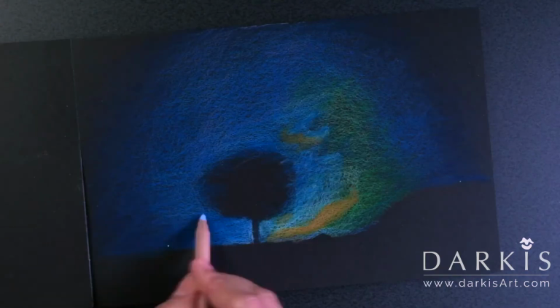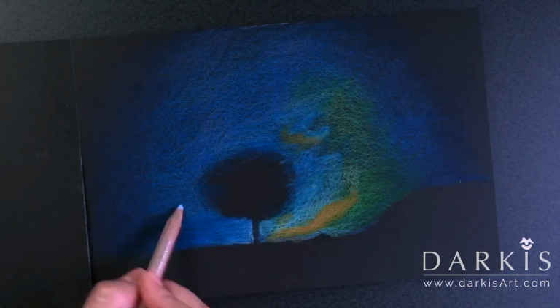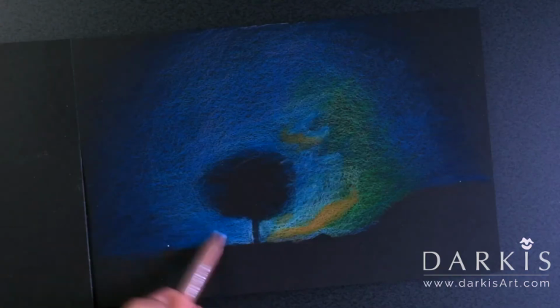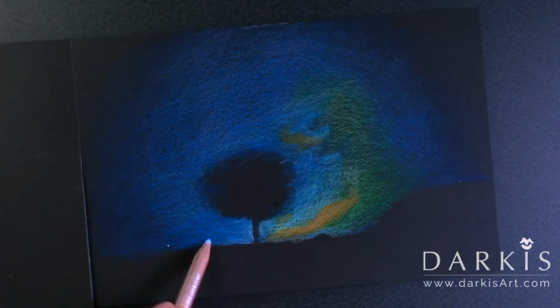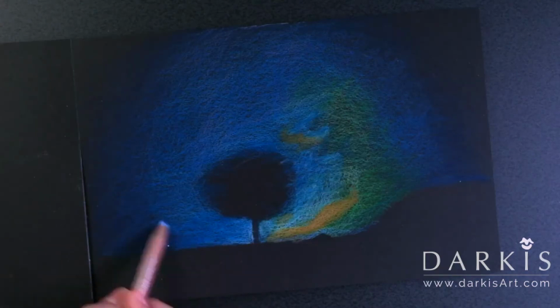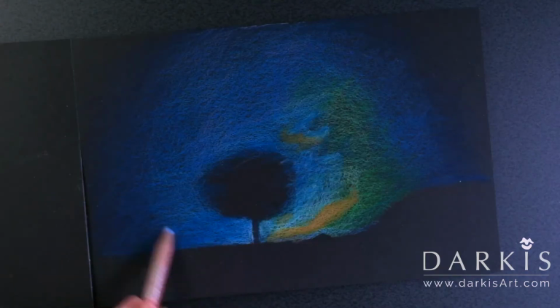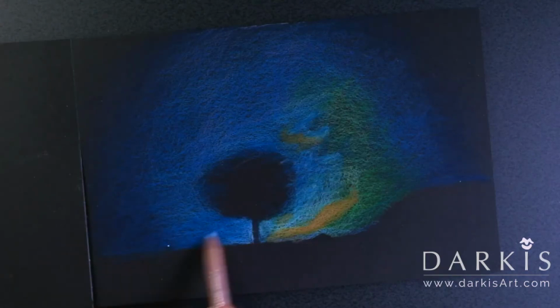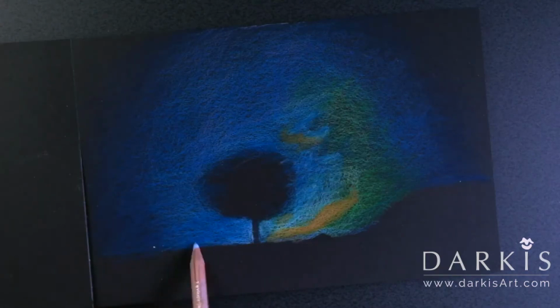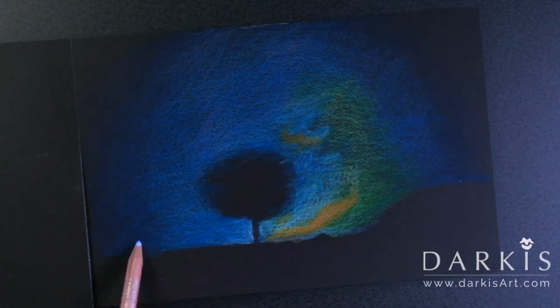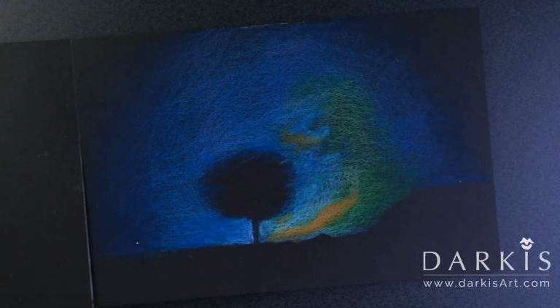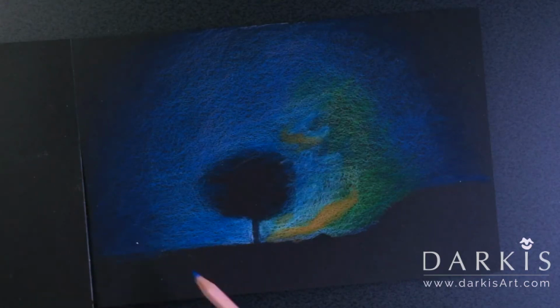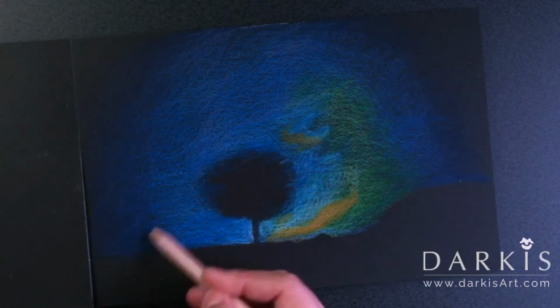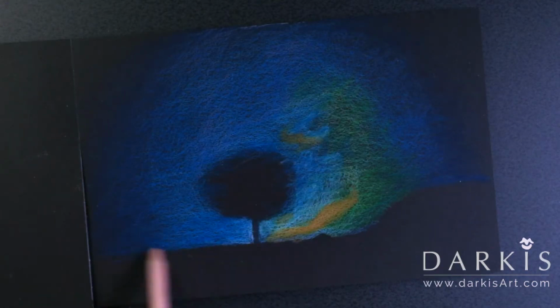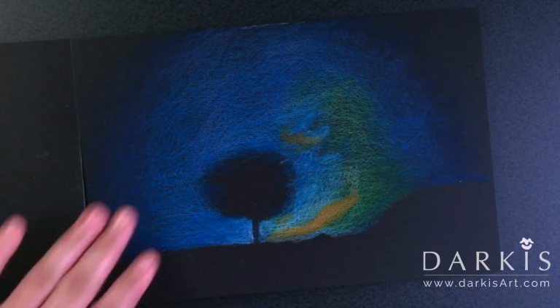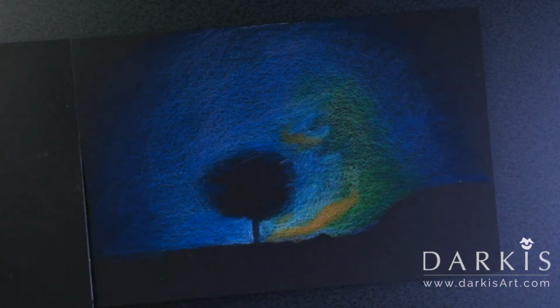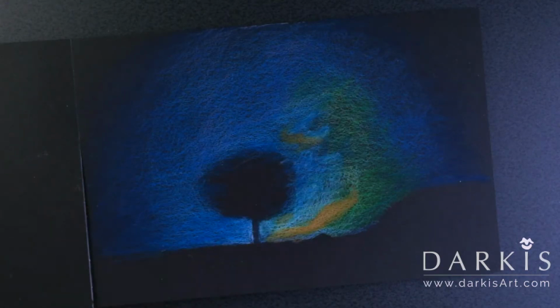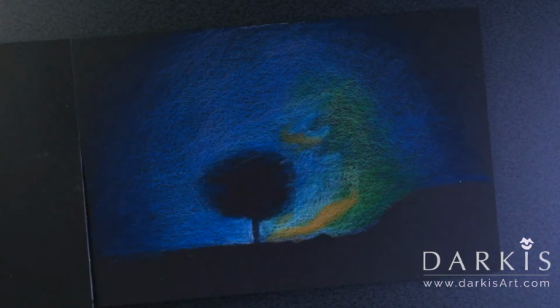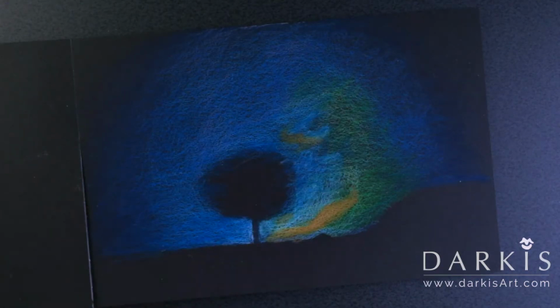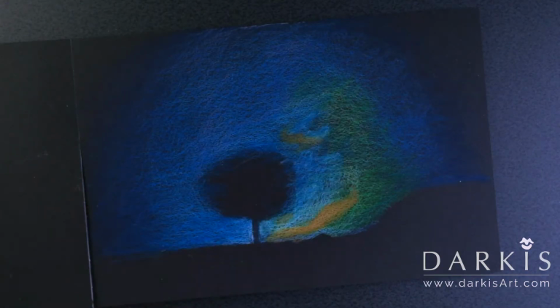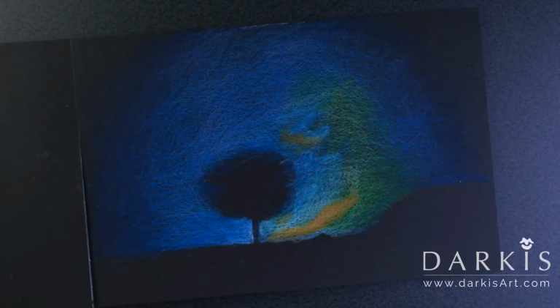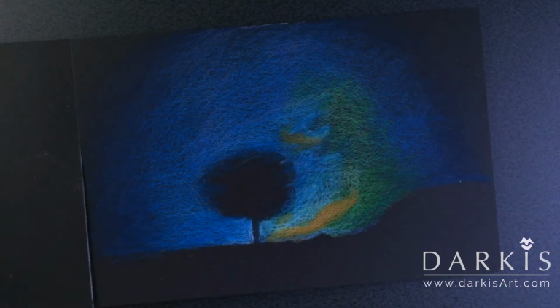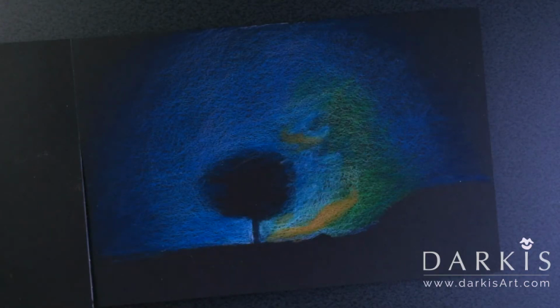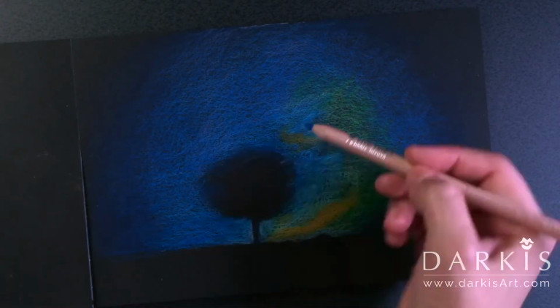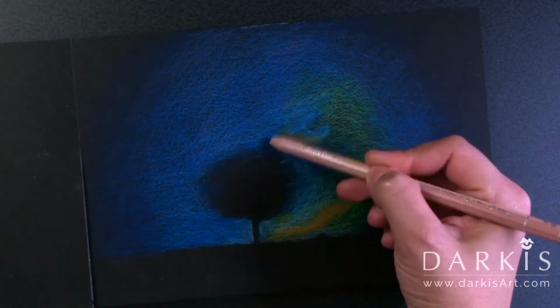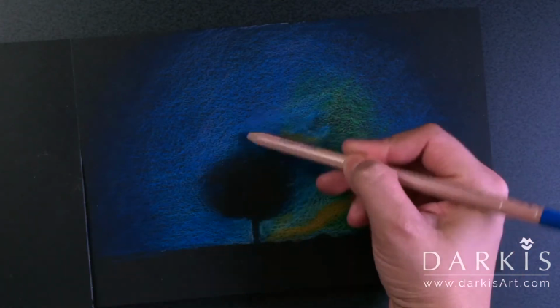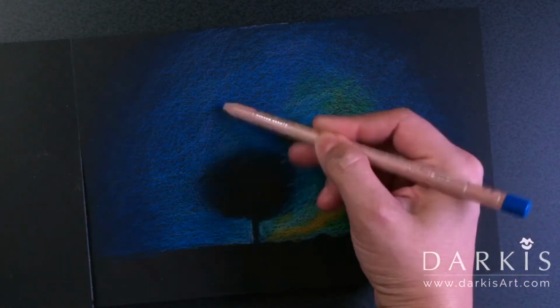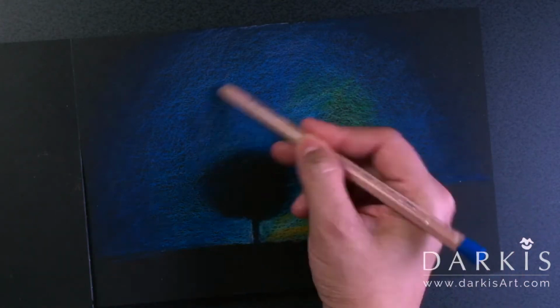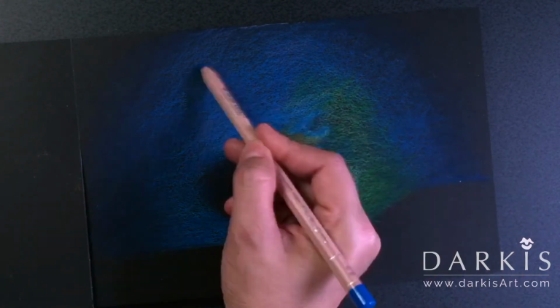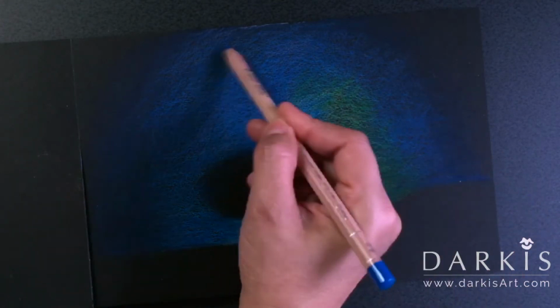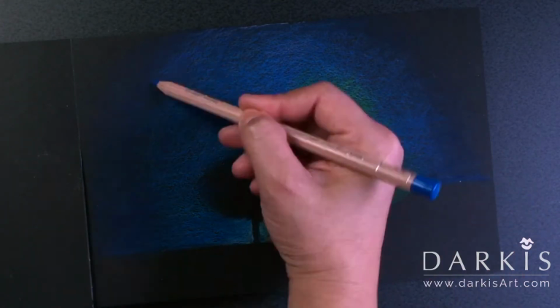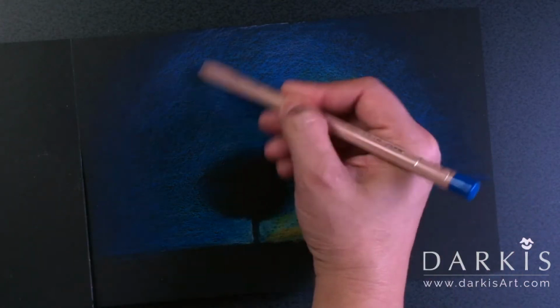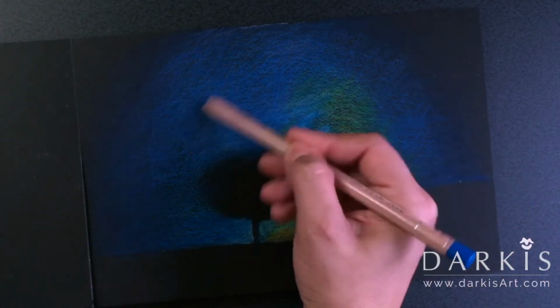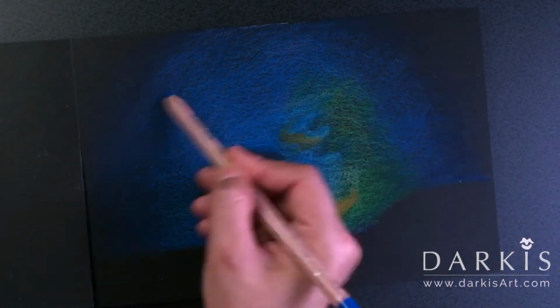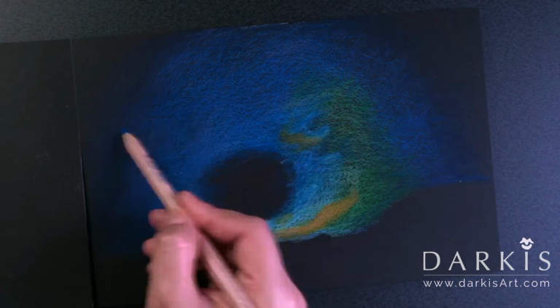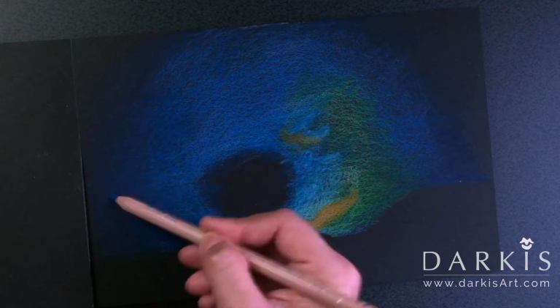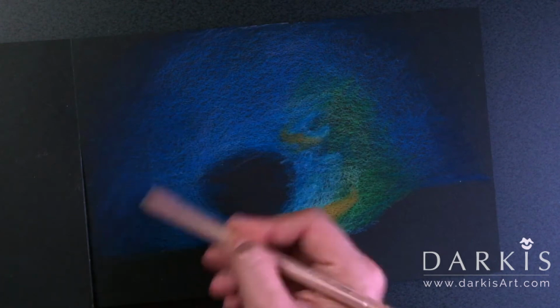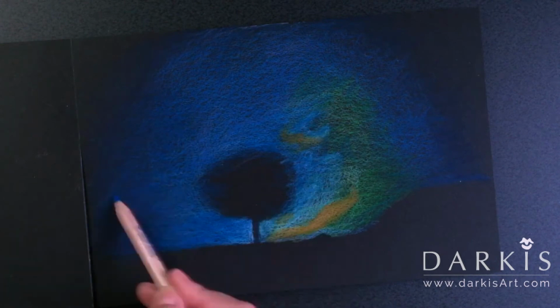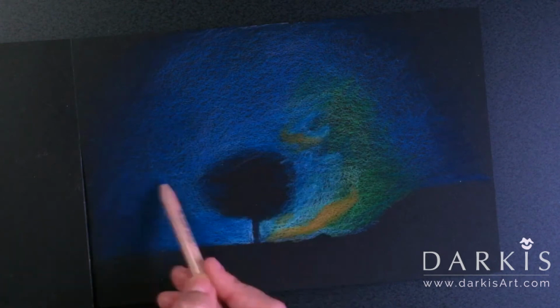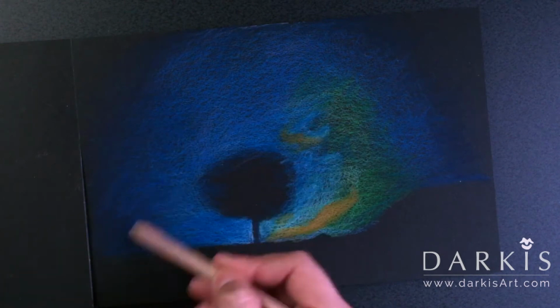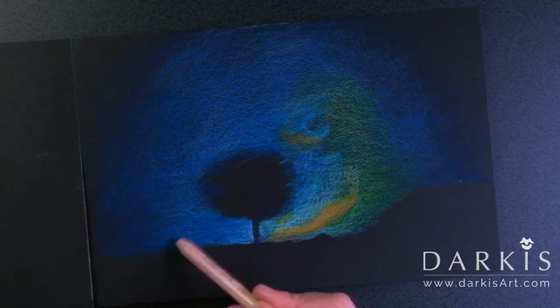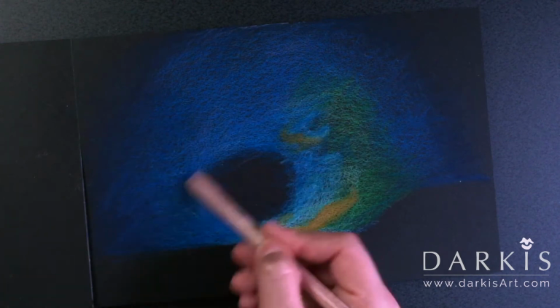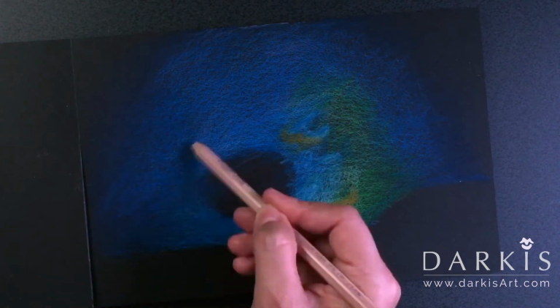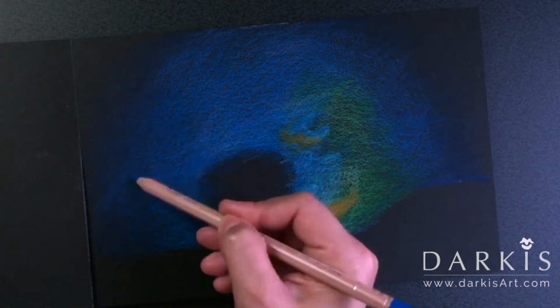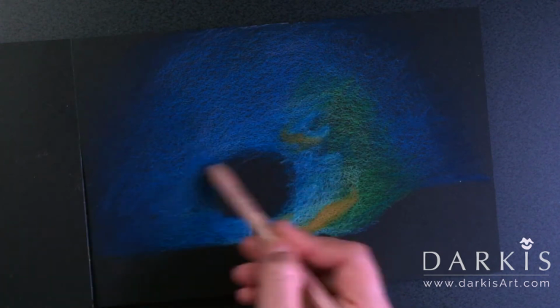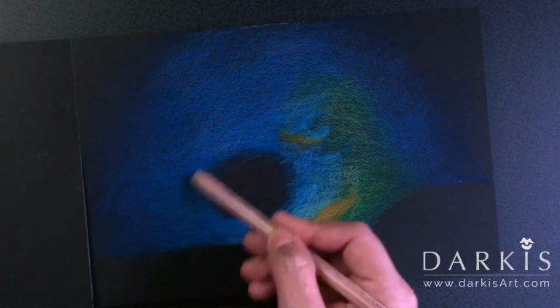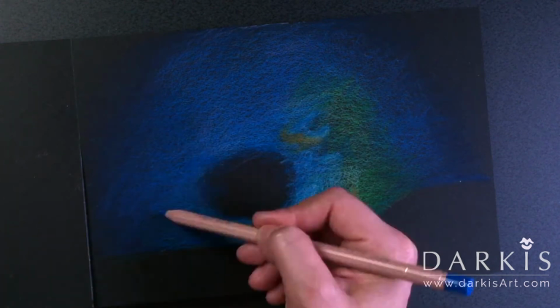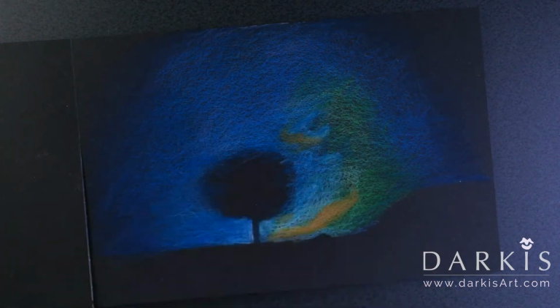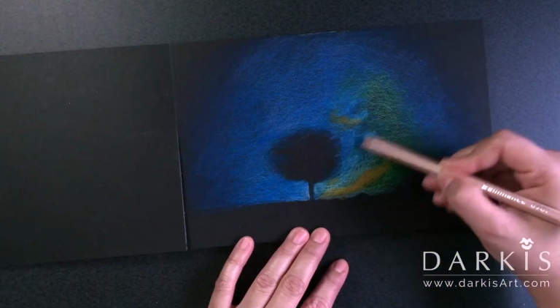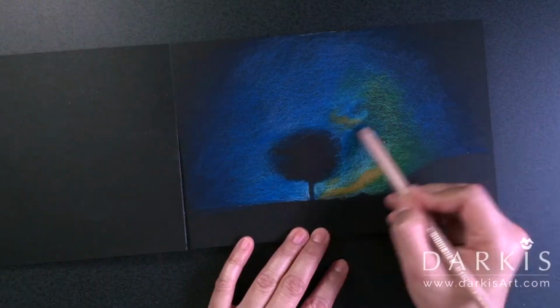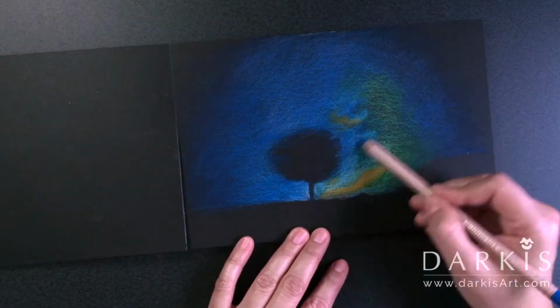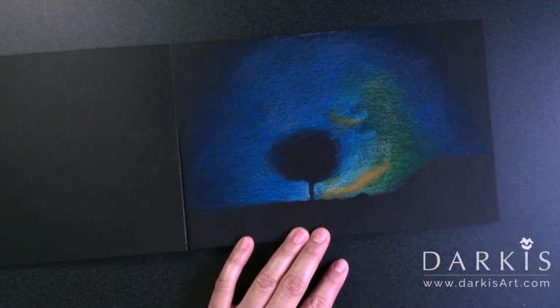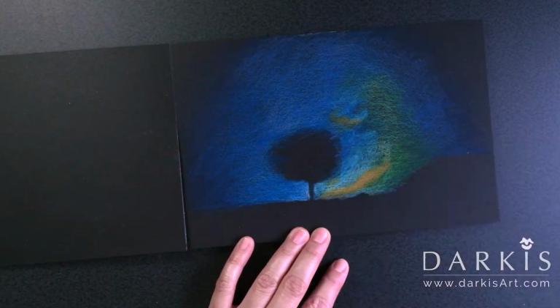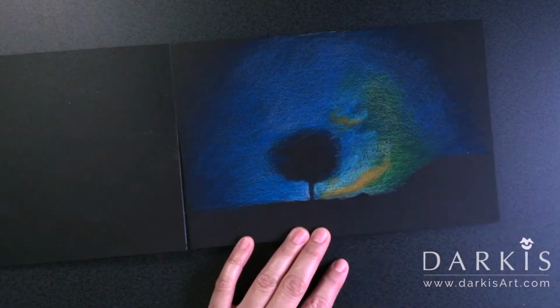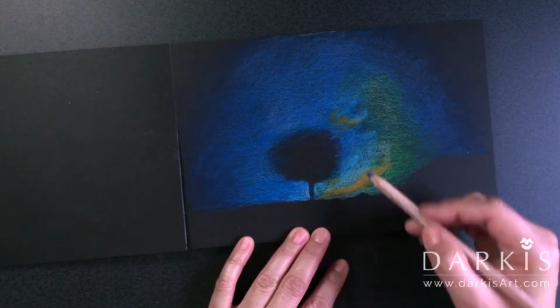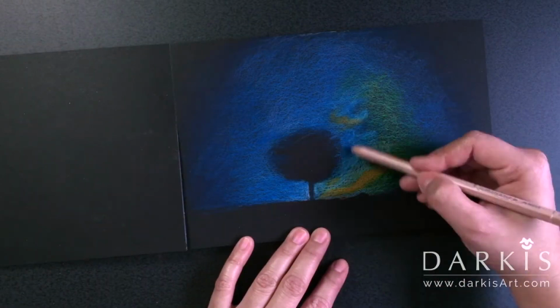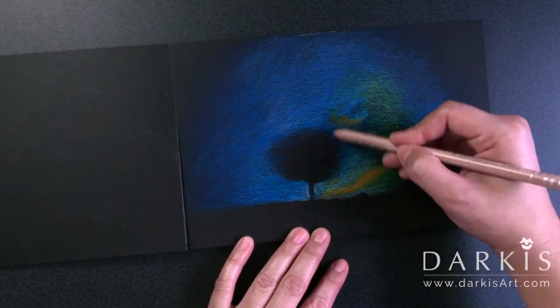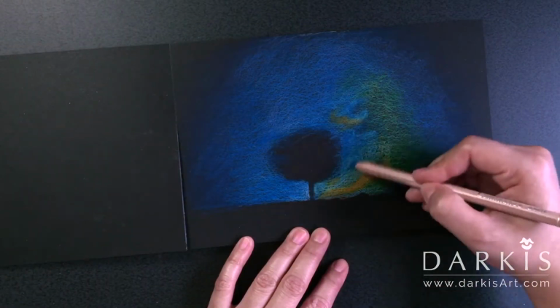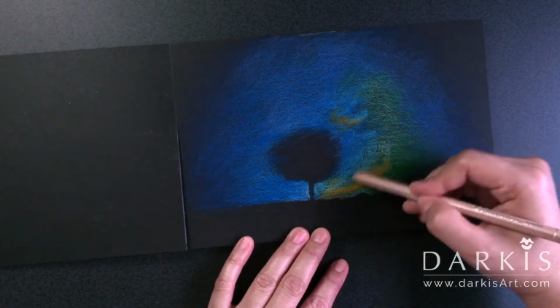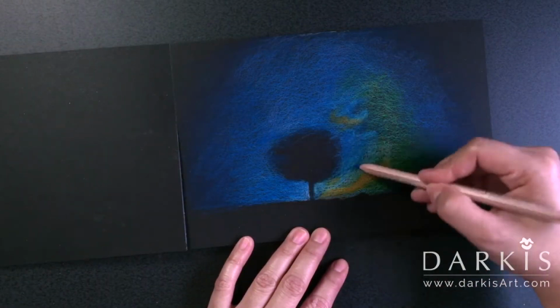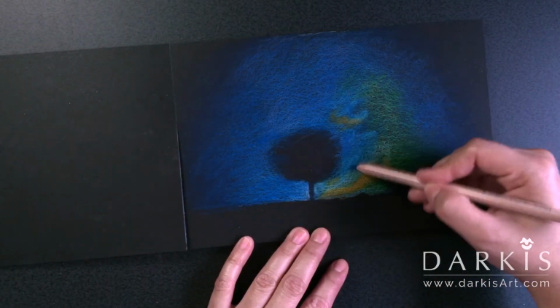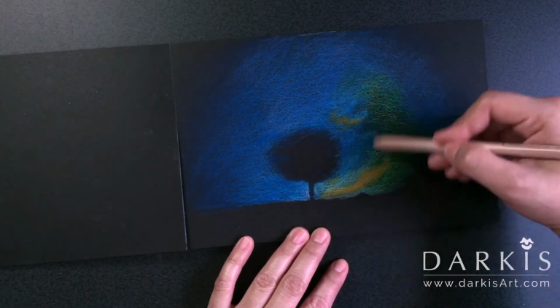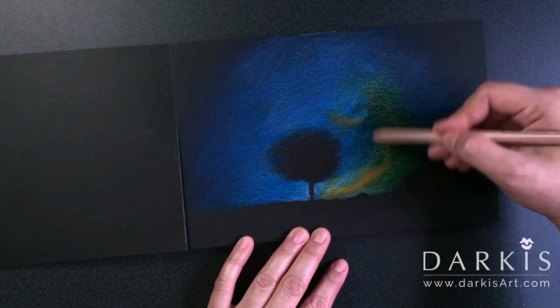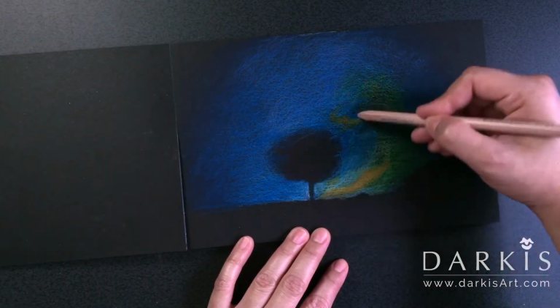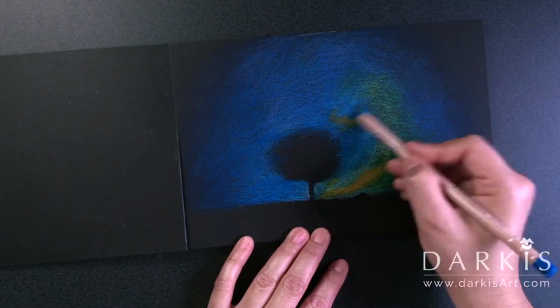As you can see, I just keep going back and forth between different shades of blue, and to make corrections I use black.